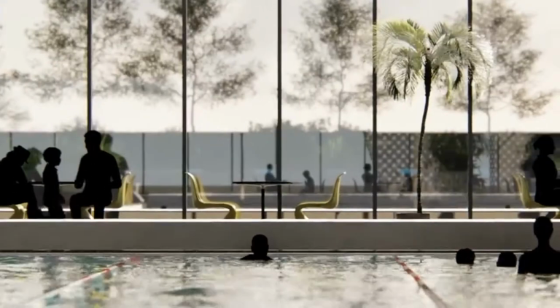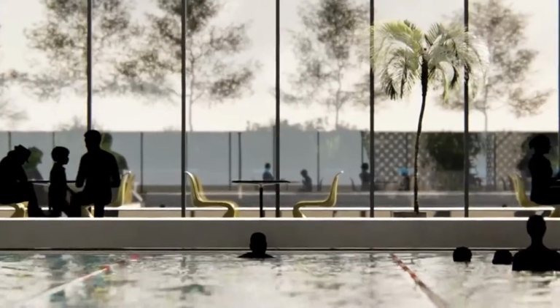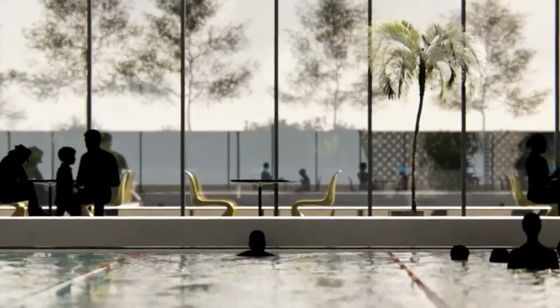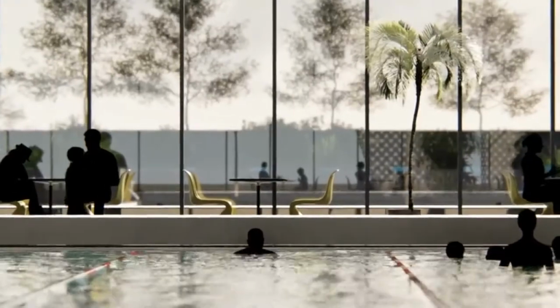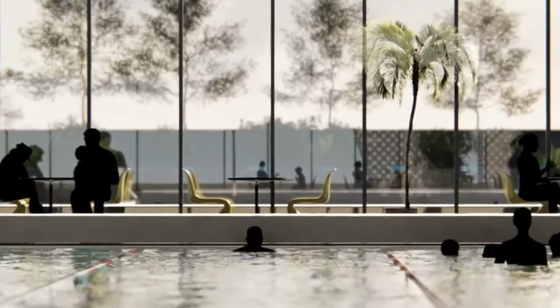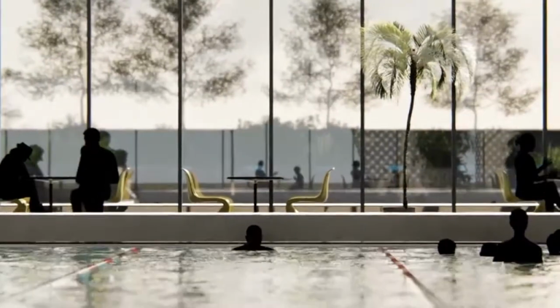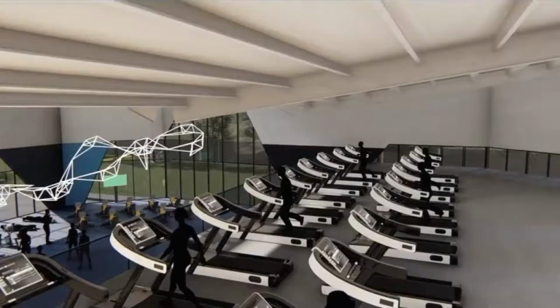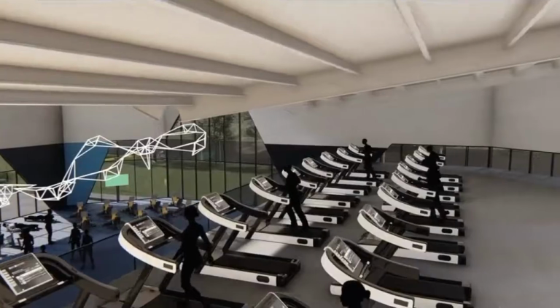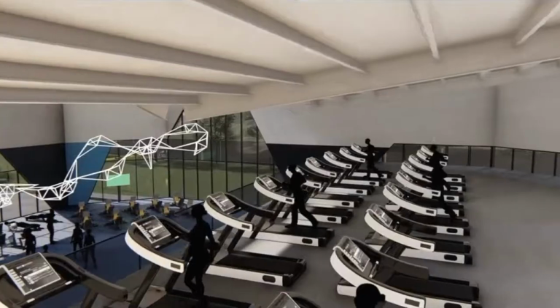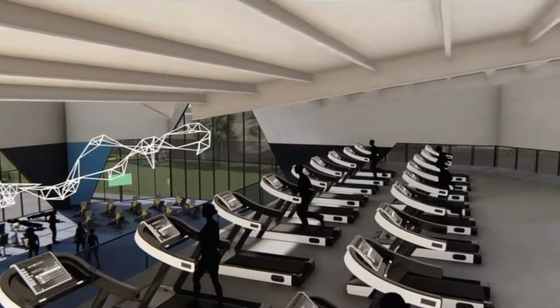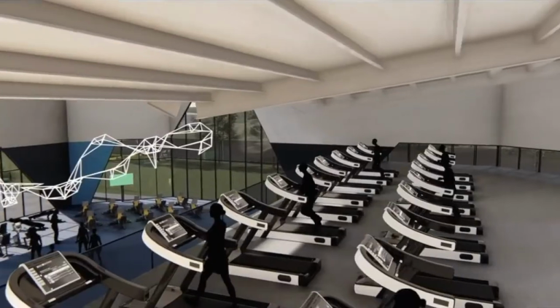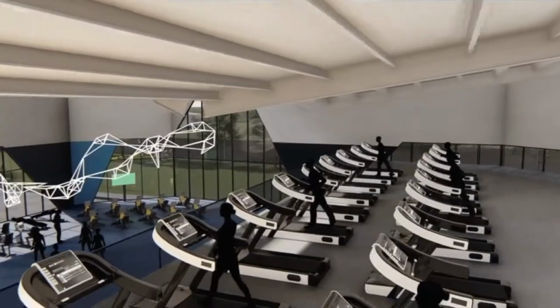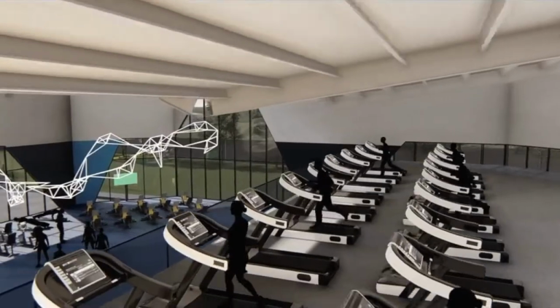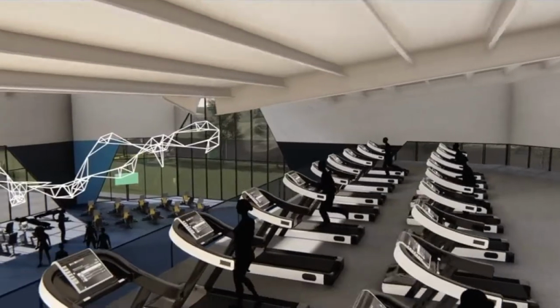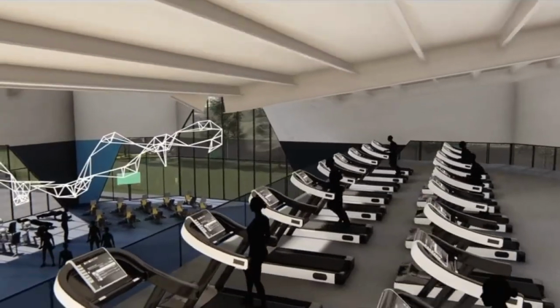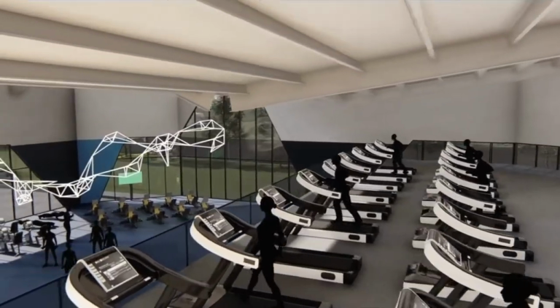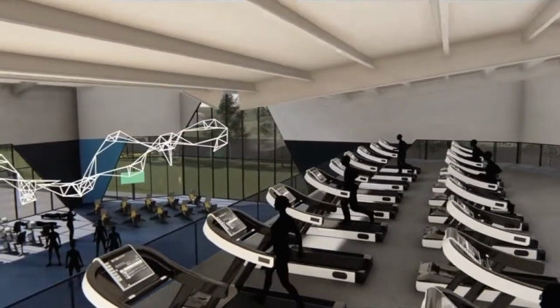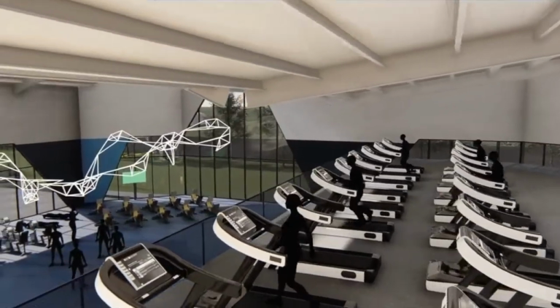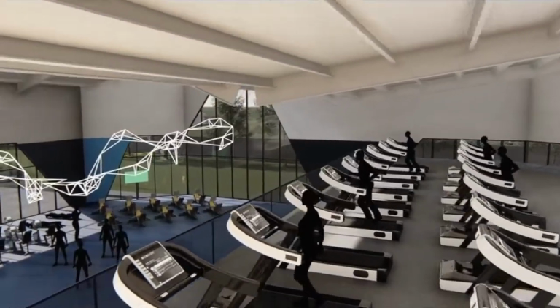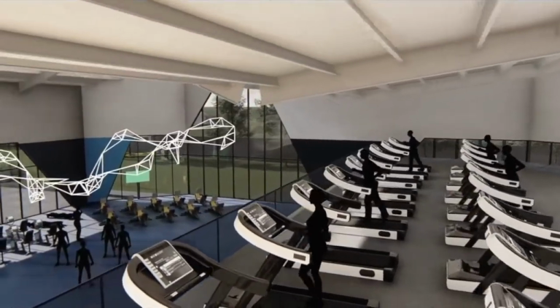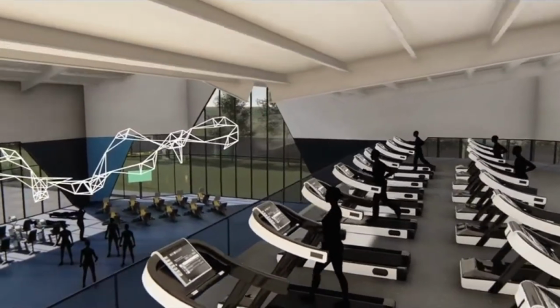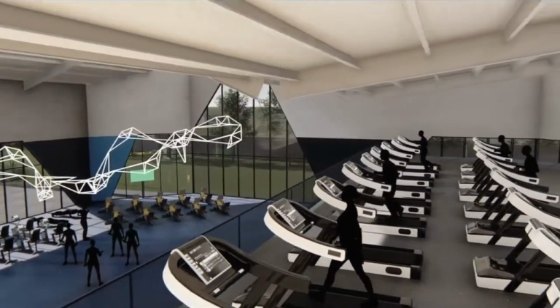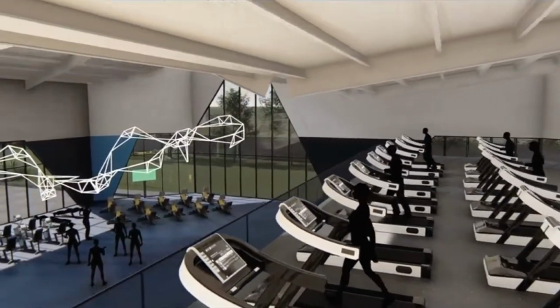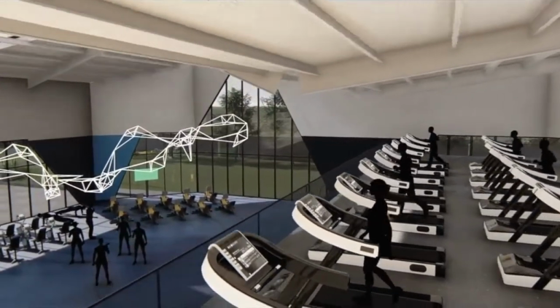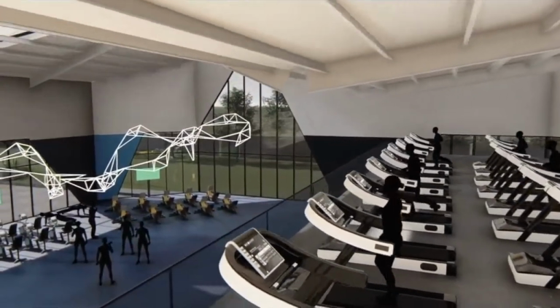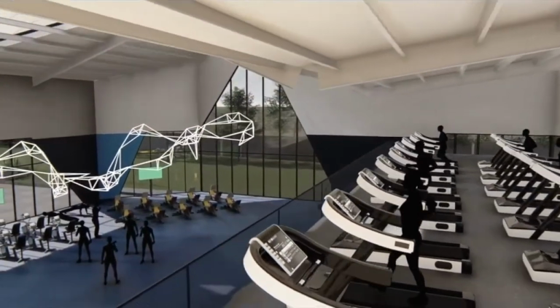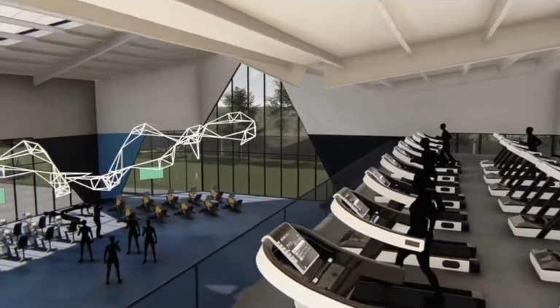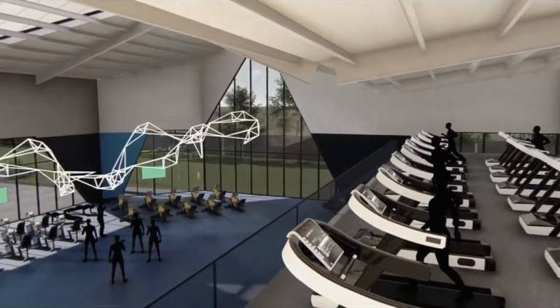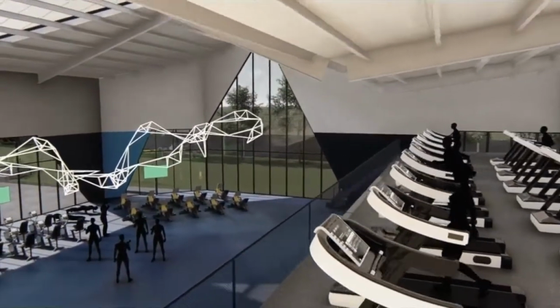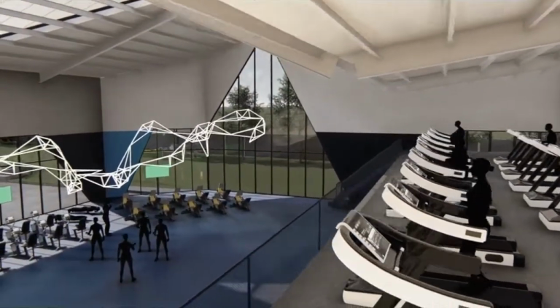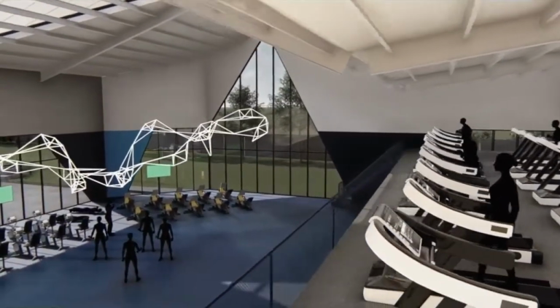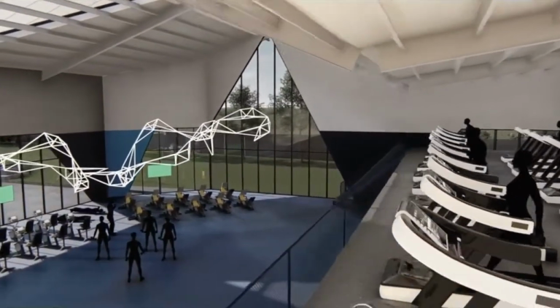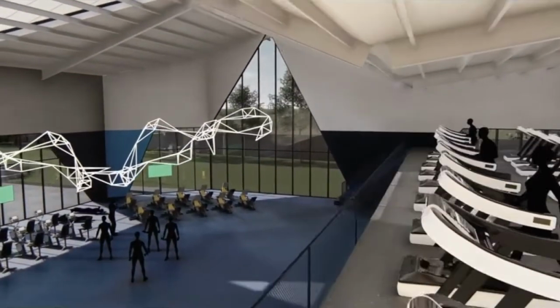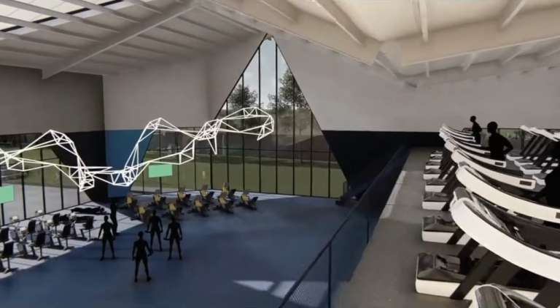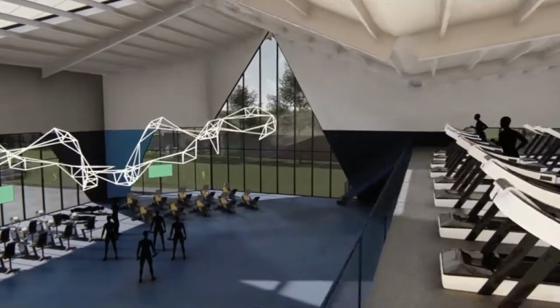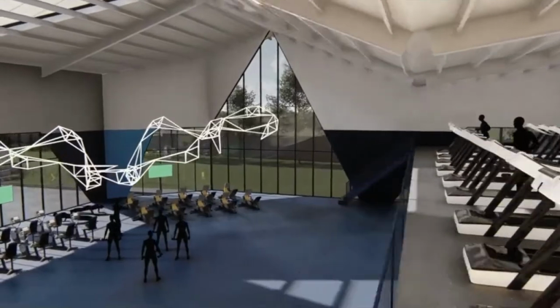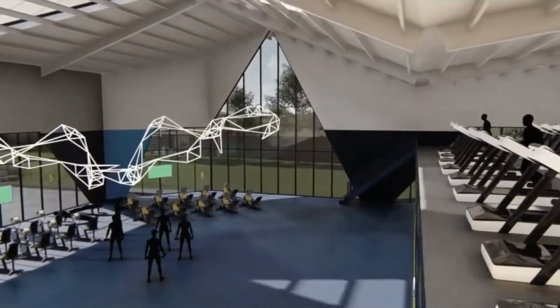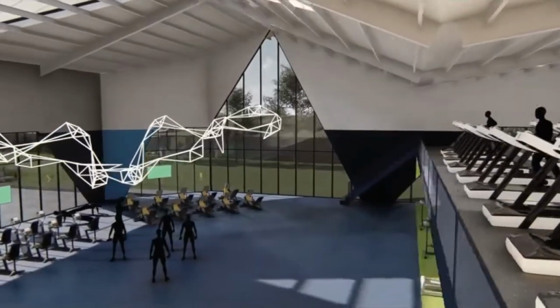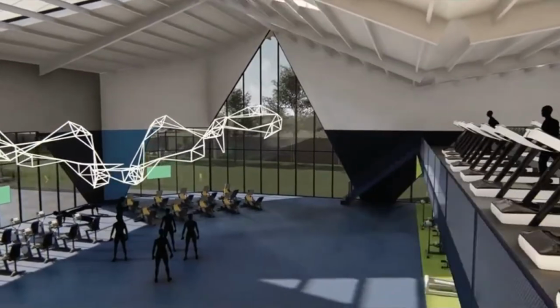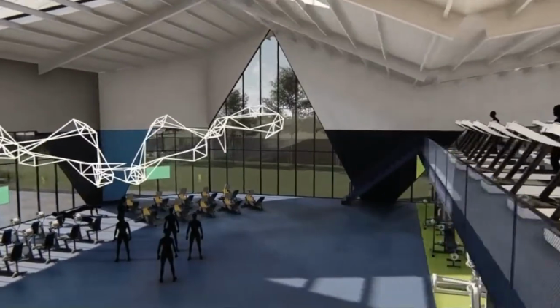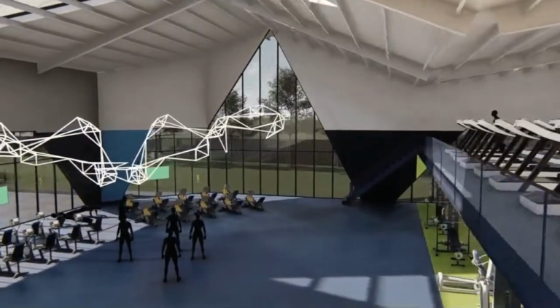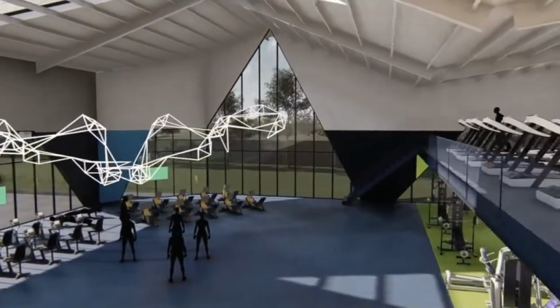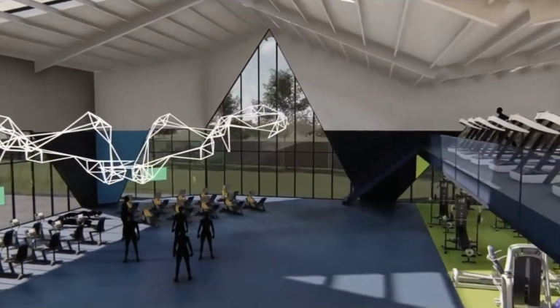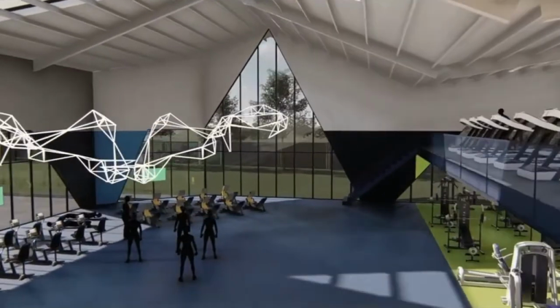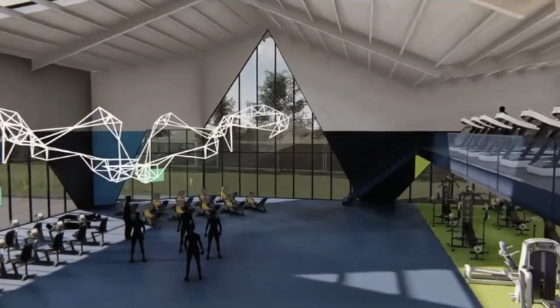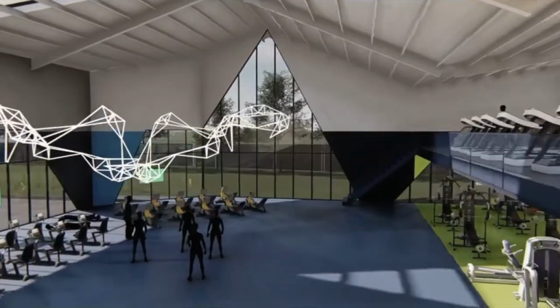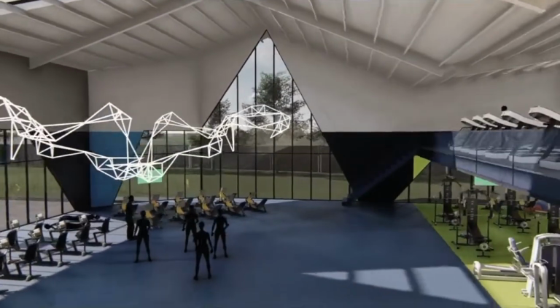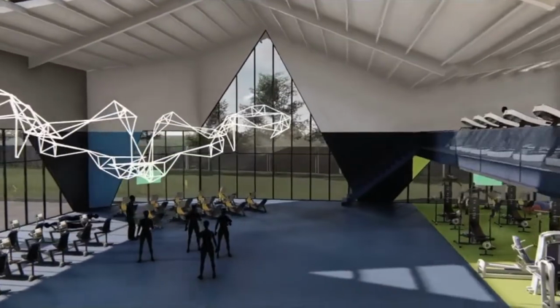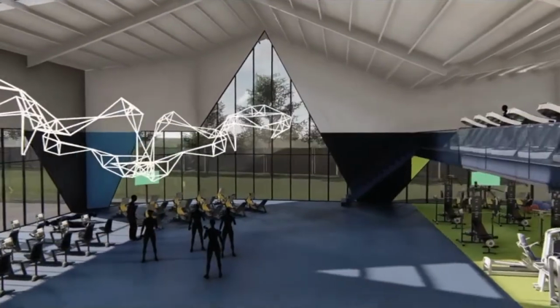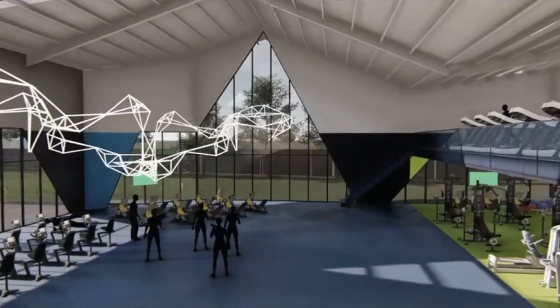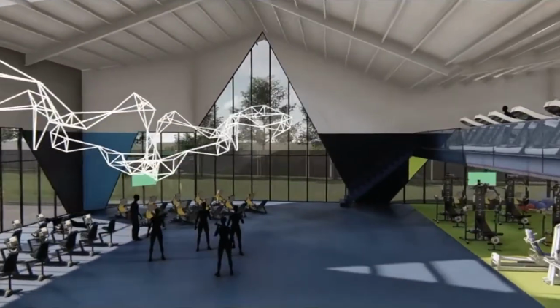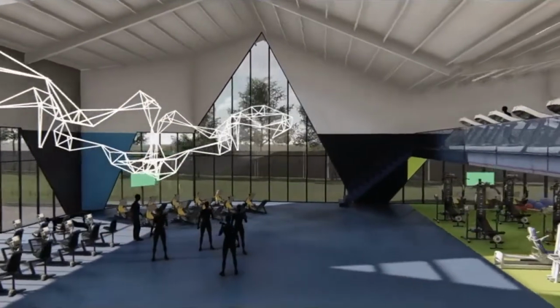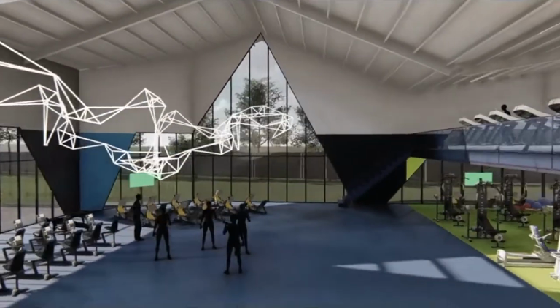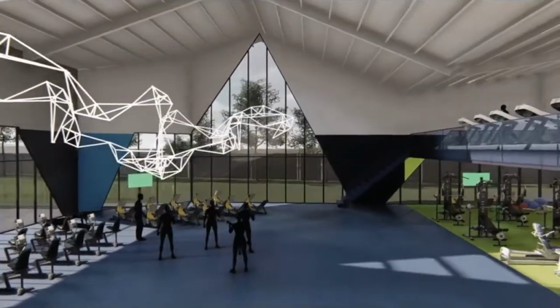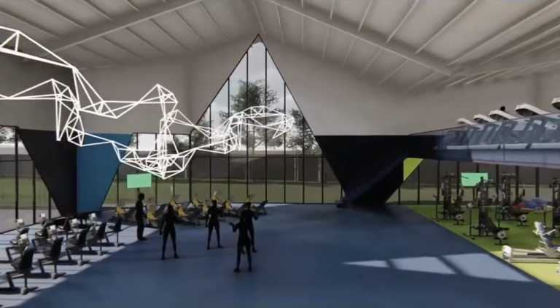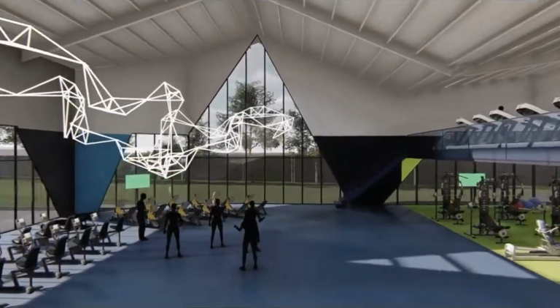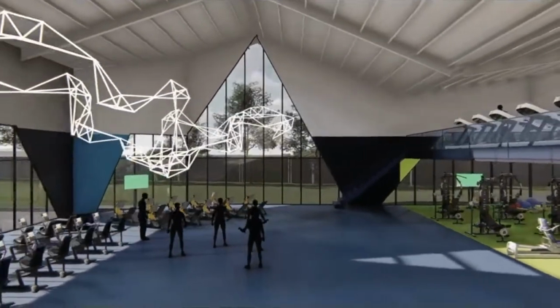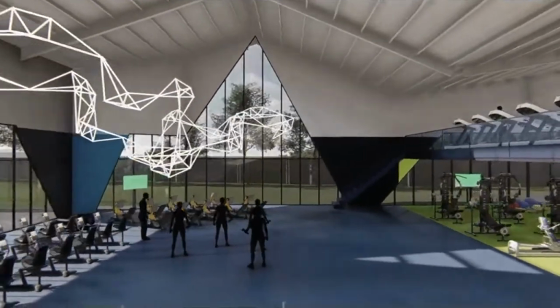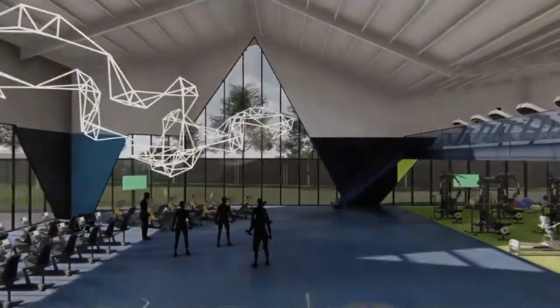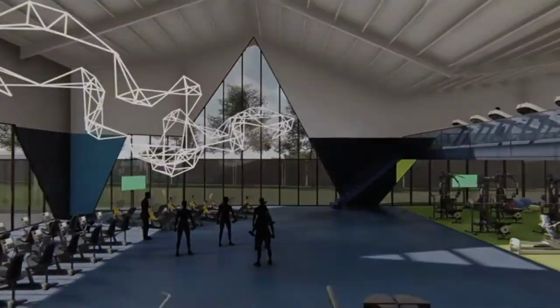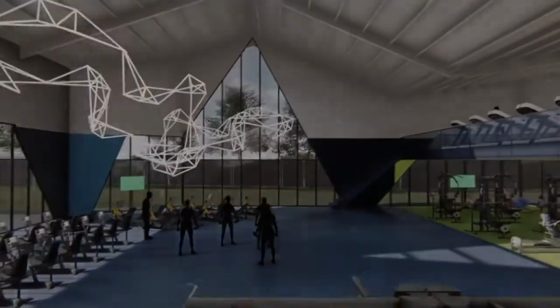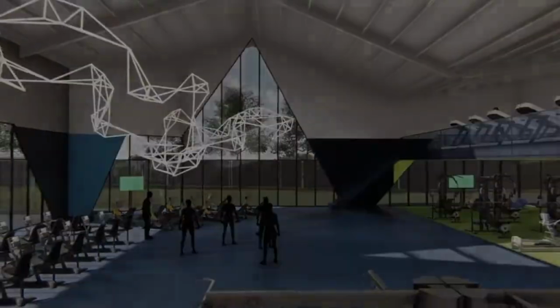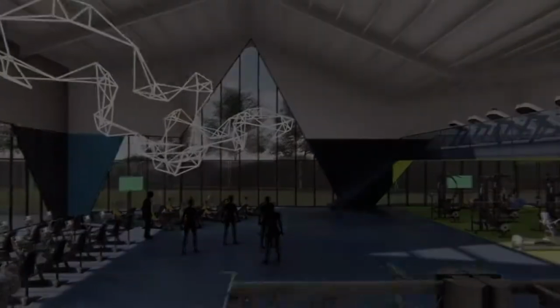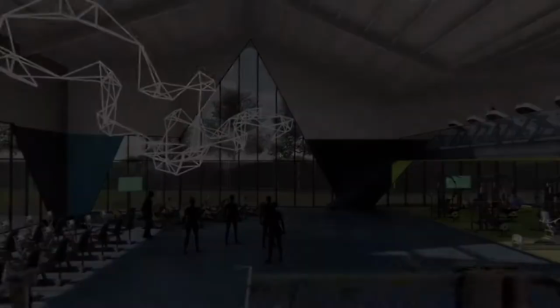It wouldn't be a leisure centre without the new gym, group fitness and spin studios, which are on a second floor and first floor layout.